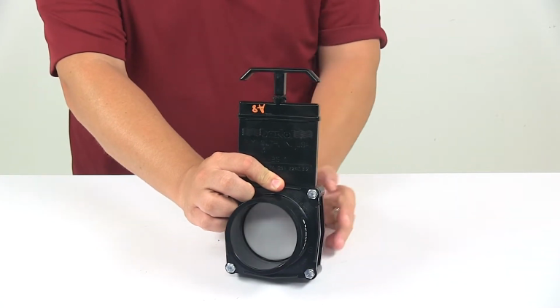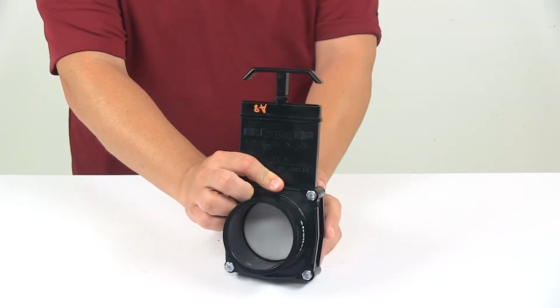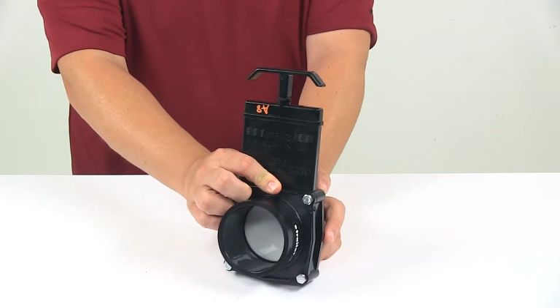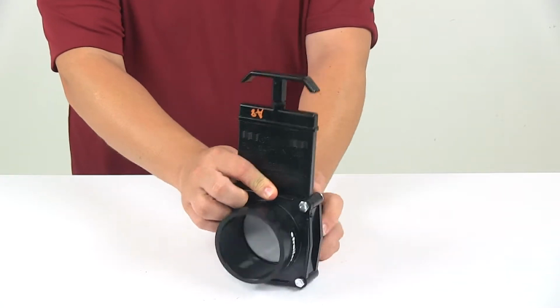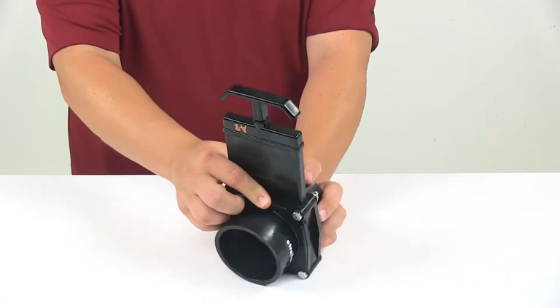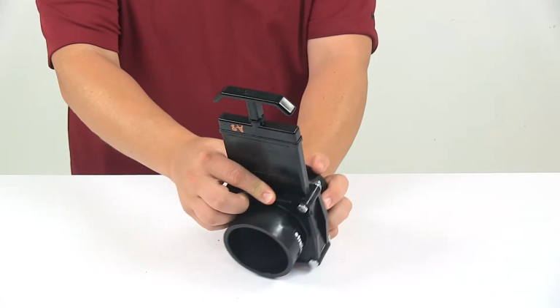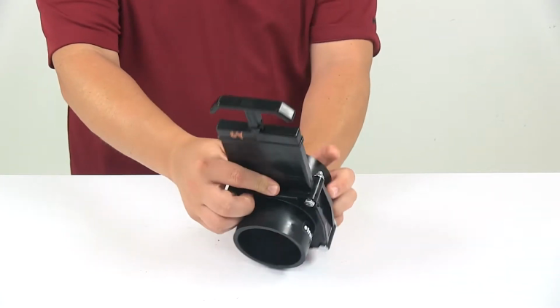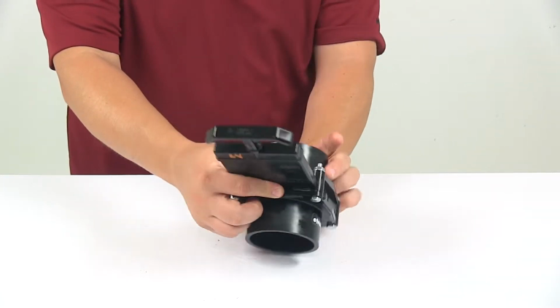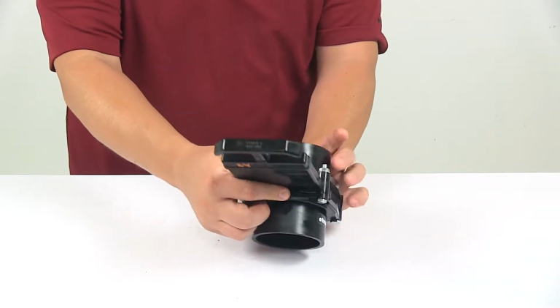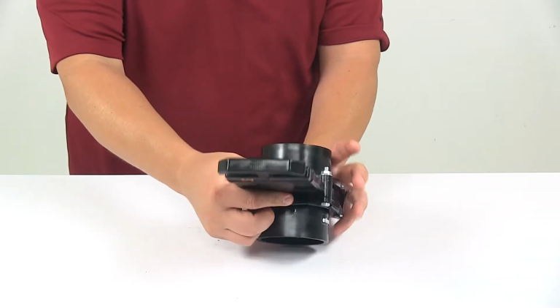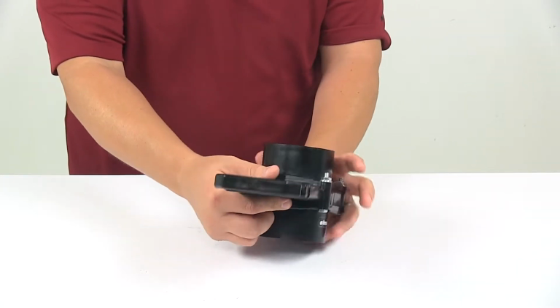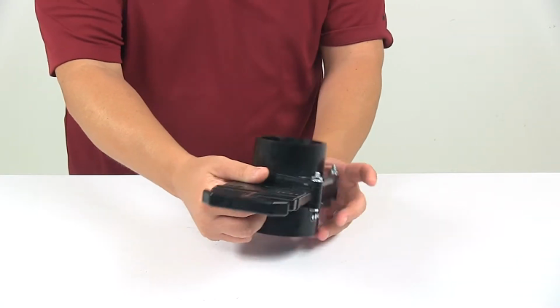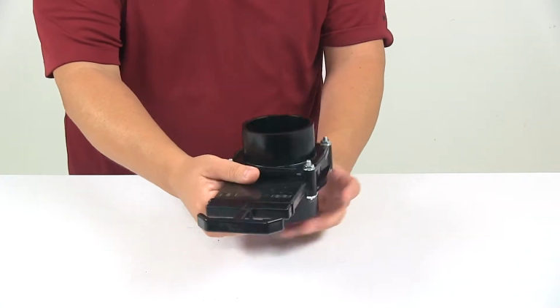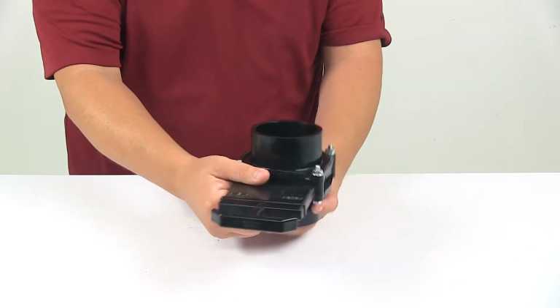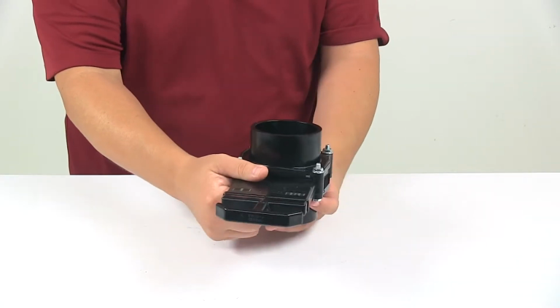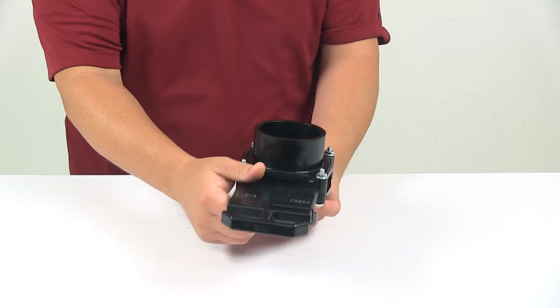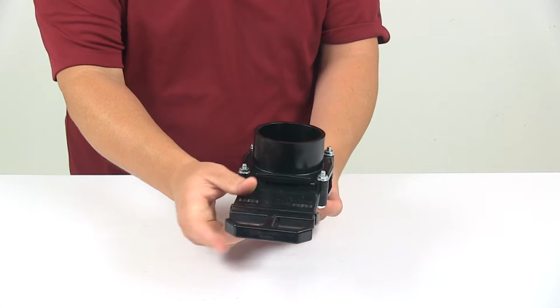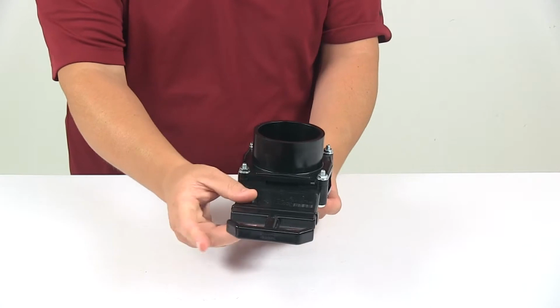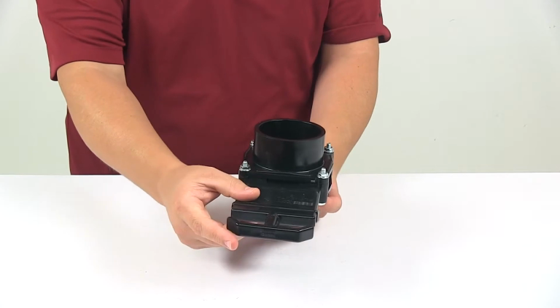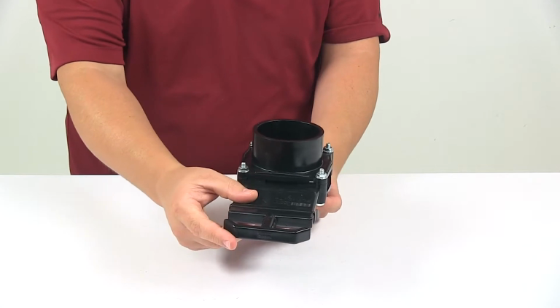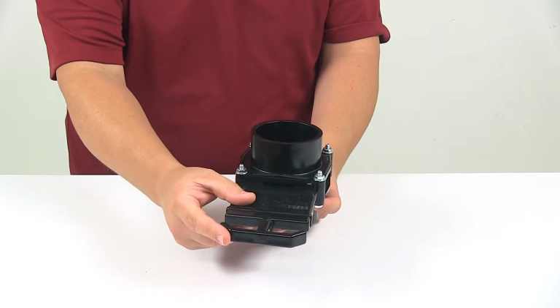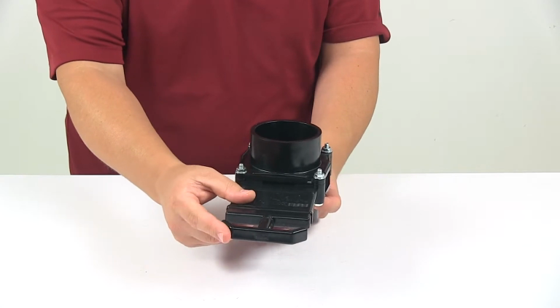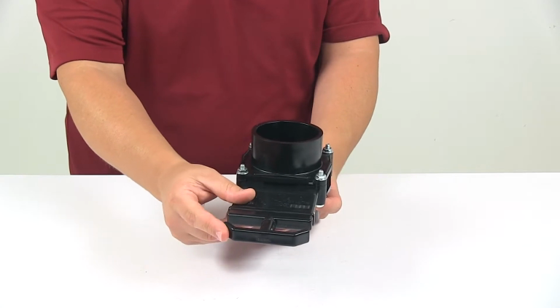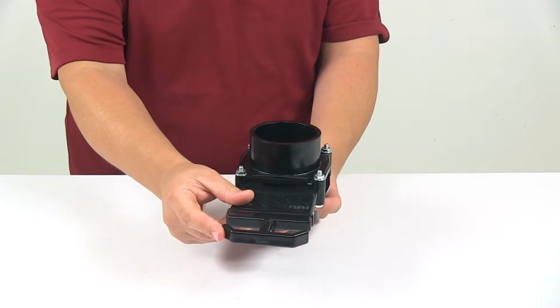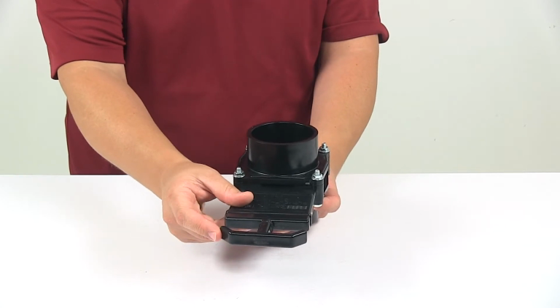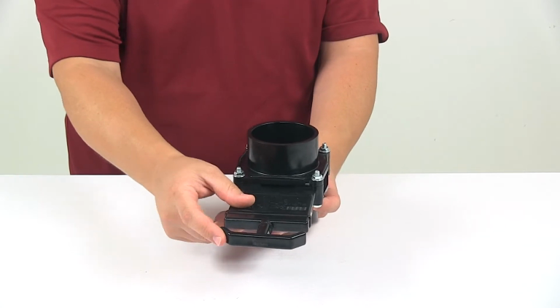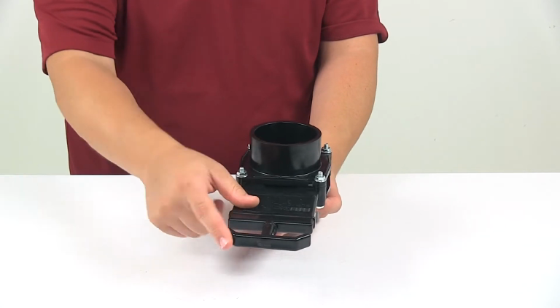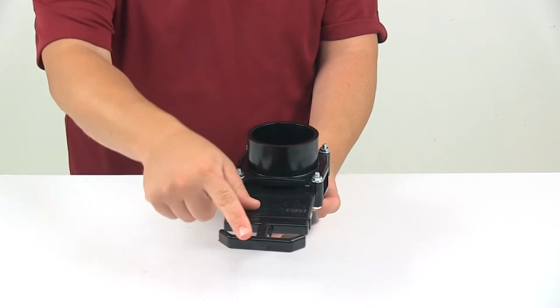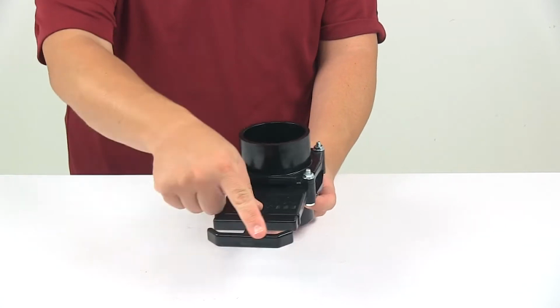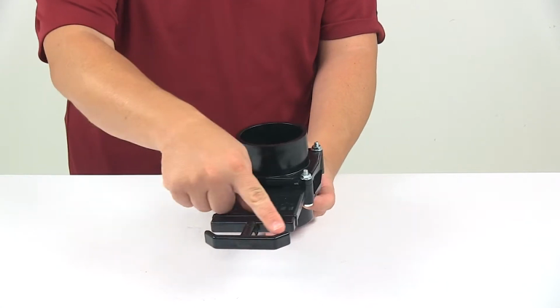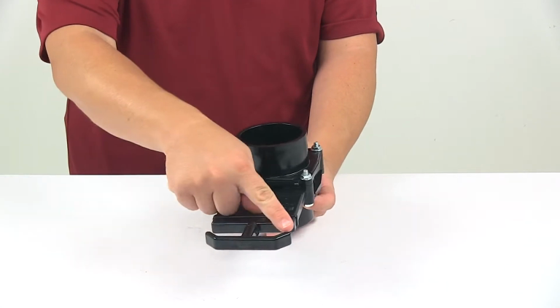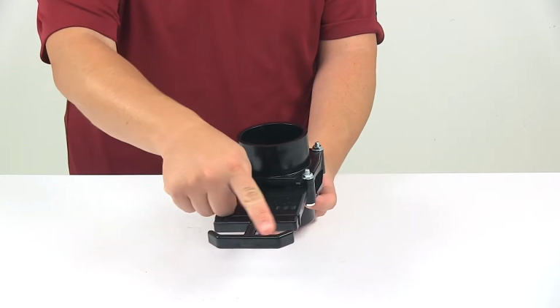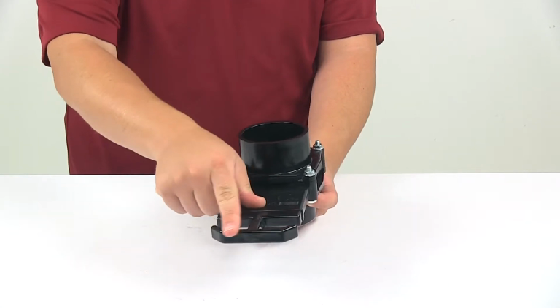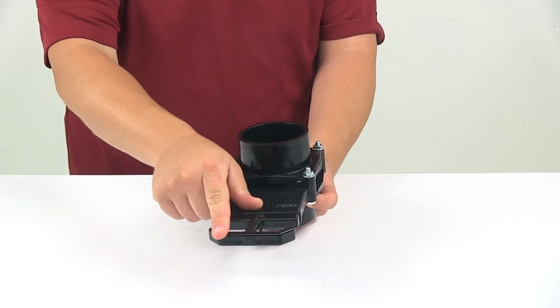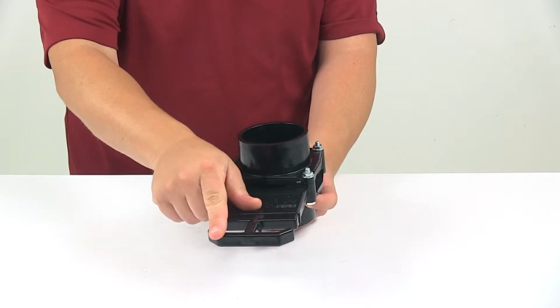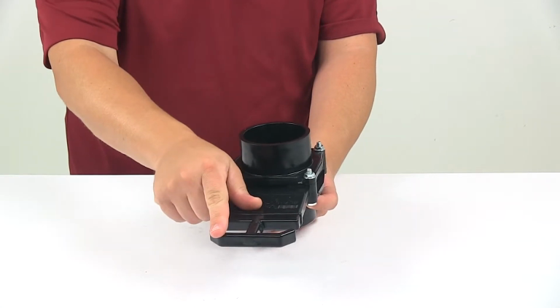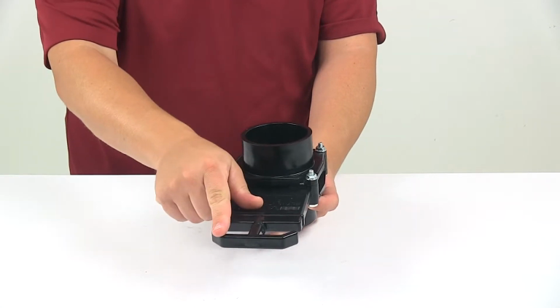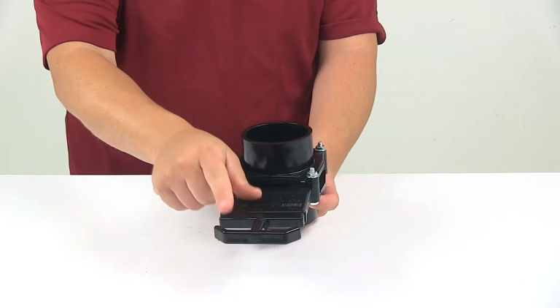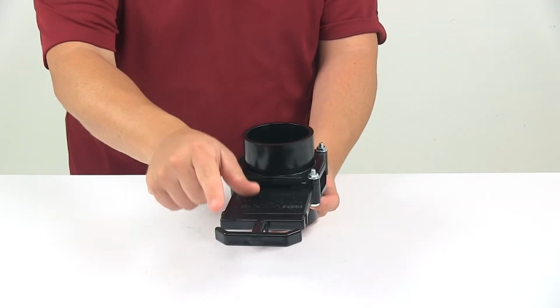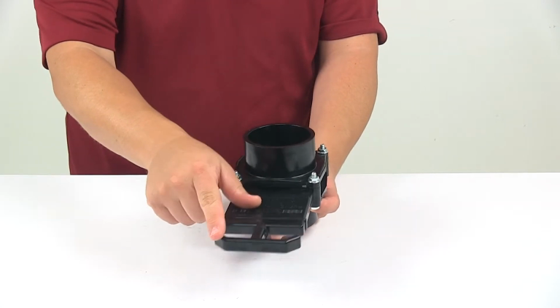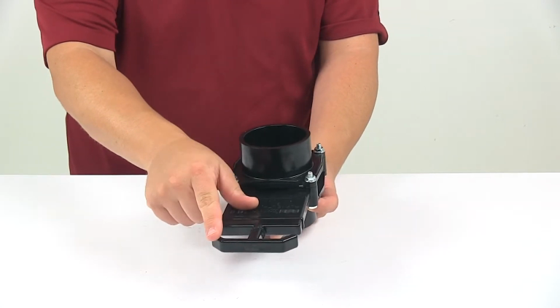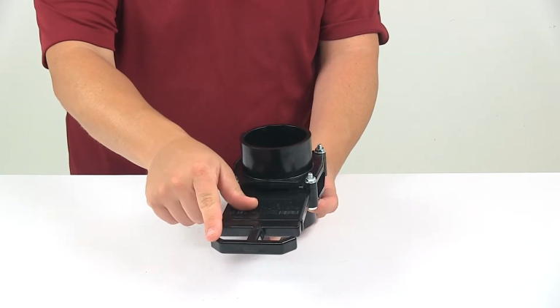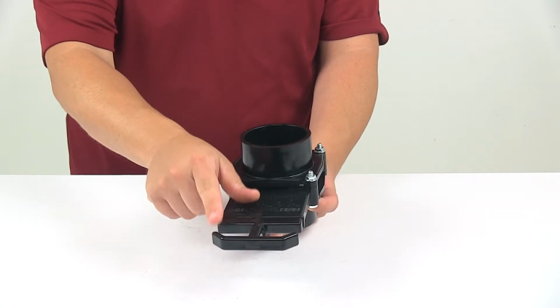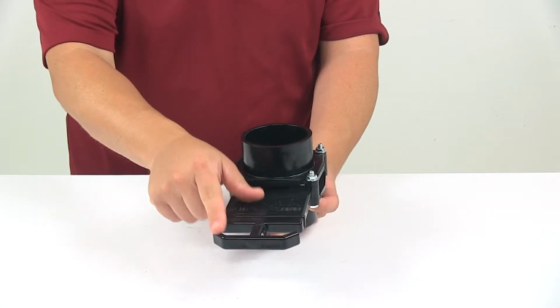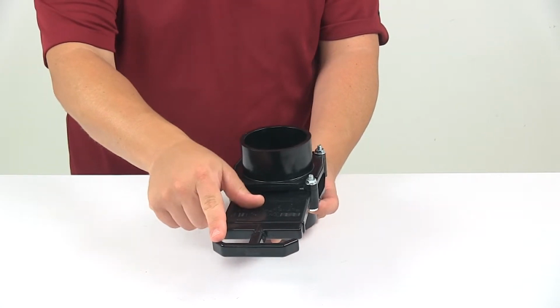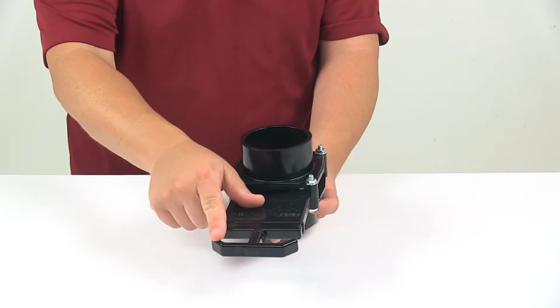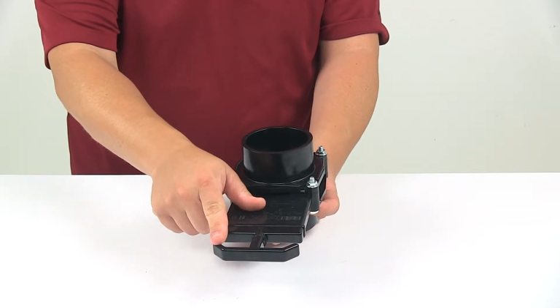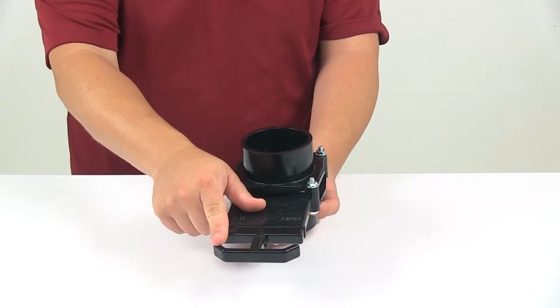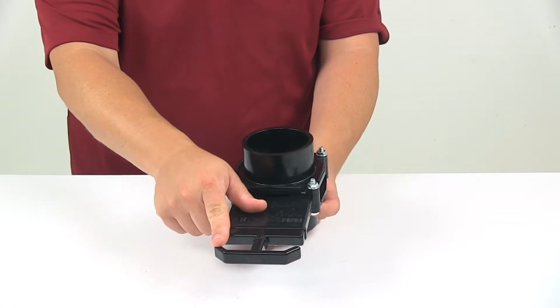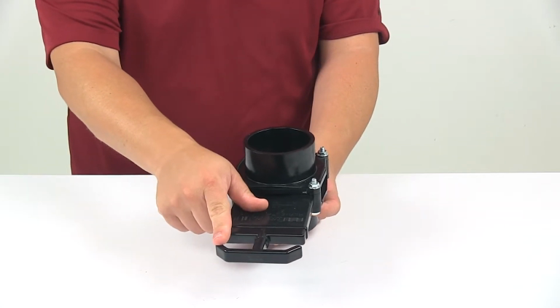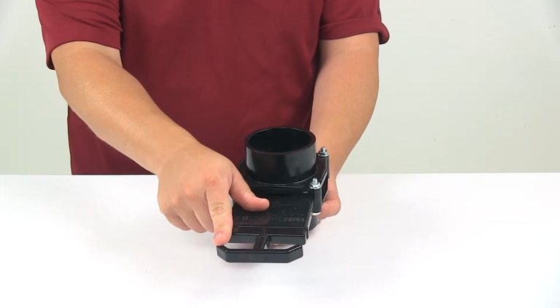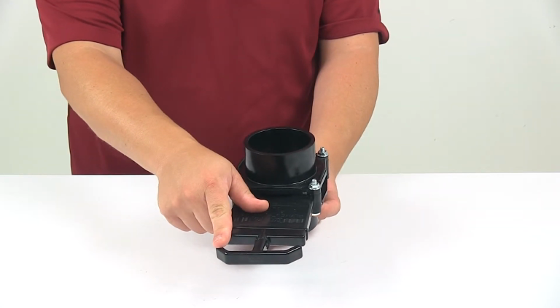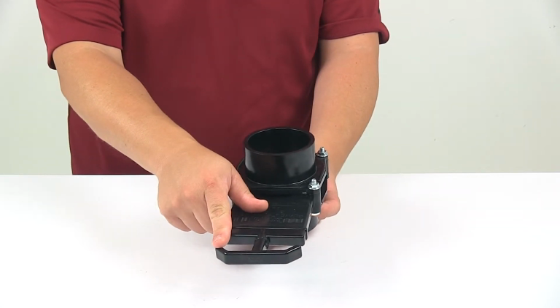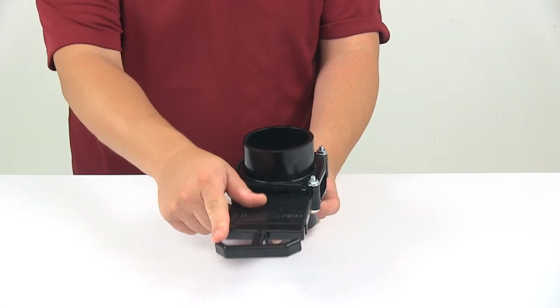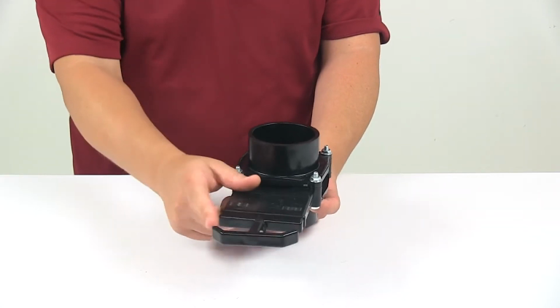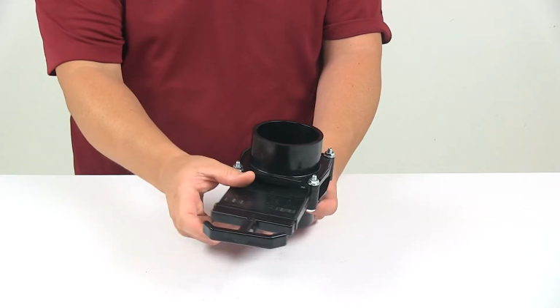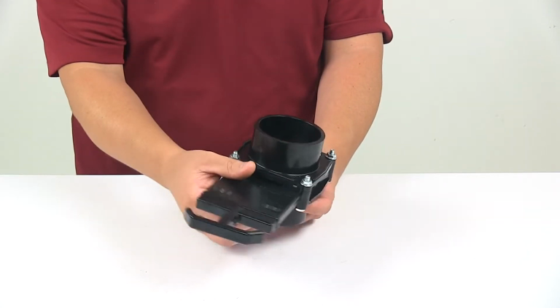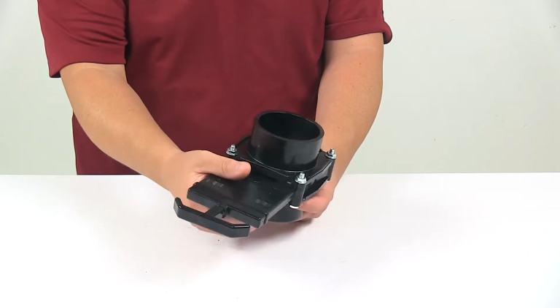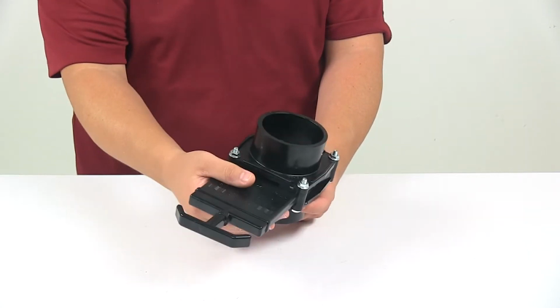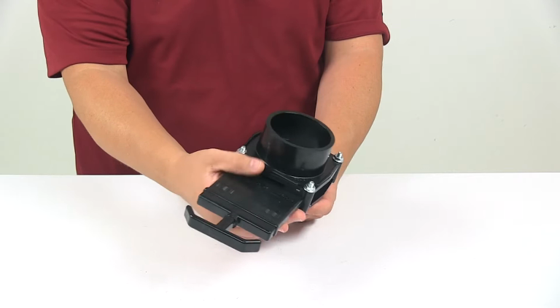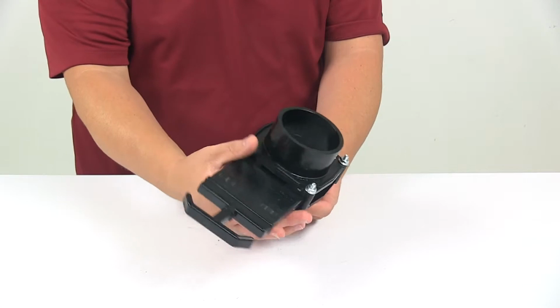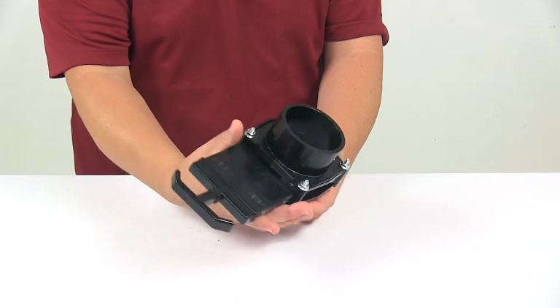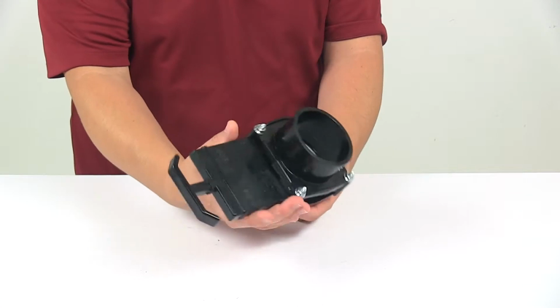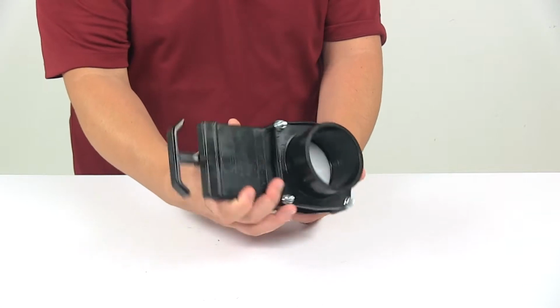The V handle has an angled design, which allows for an easier, more comfortable grip when using the handle.